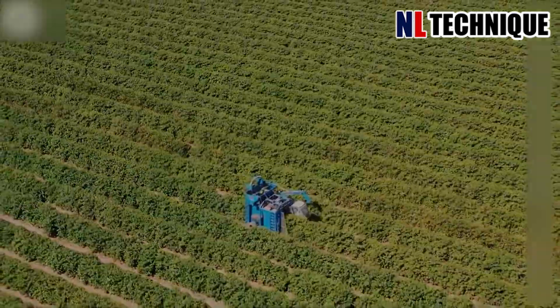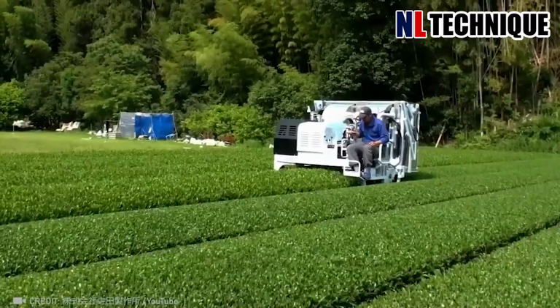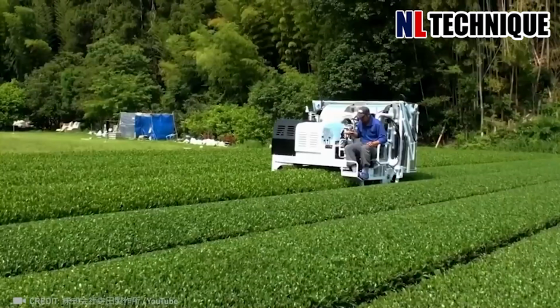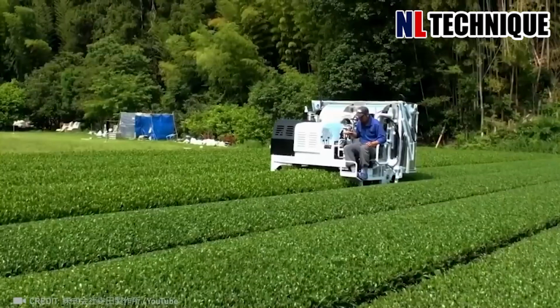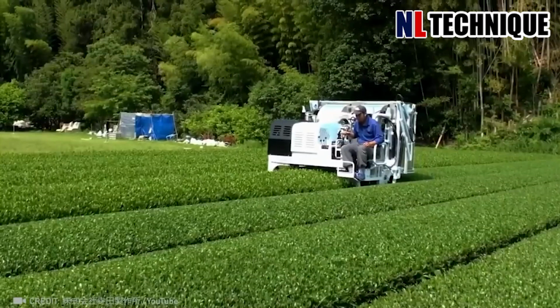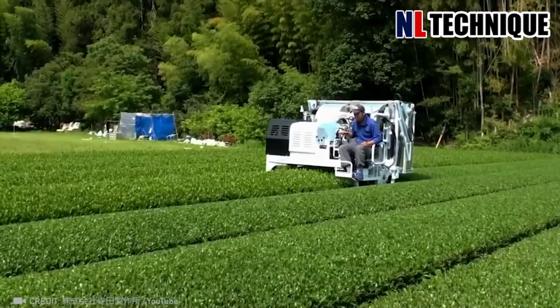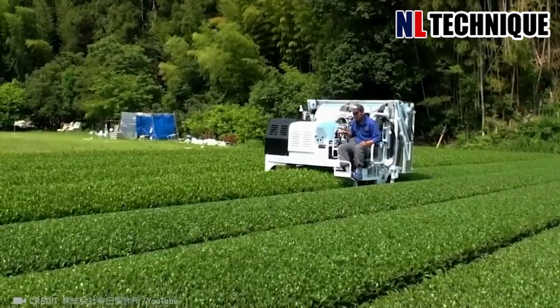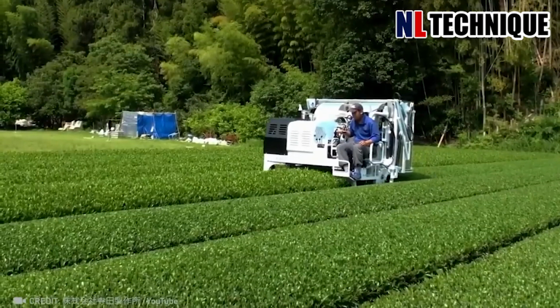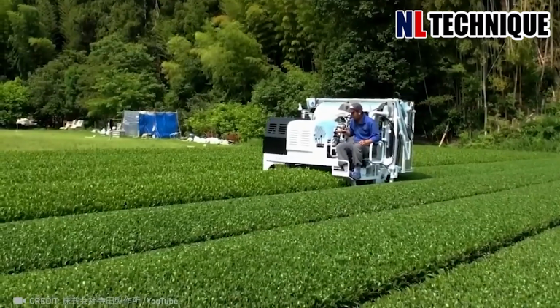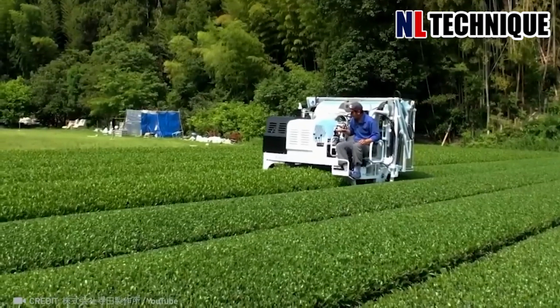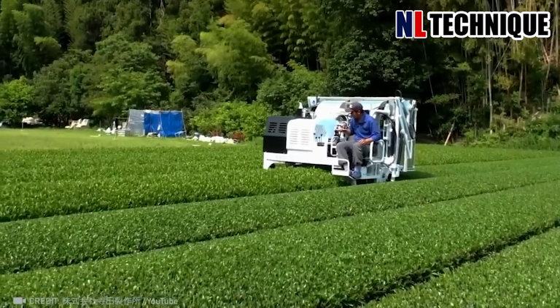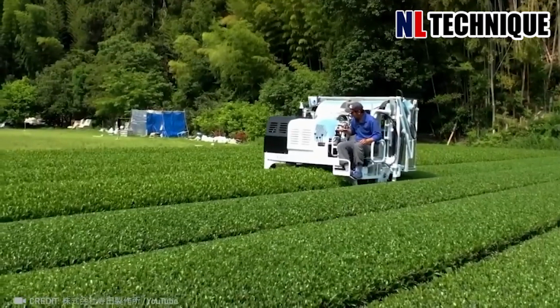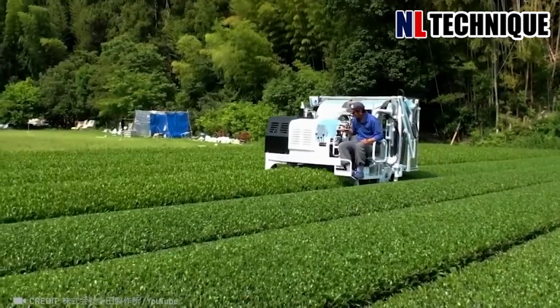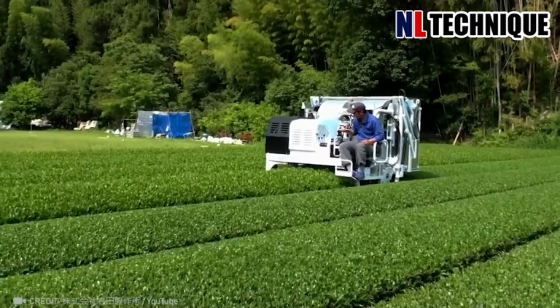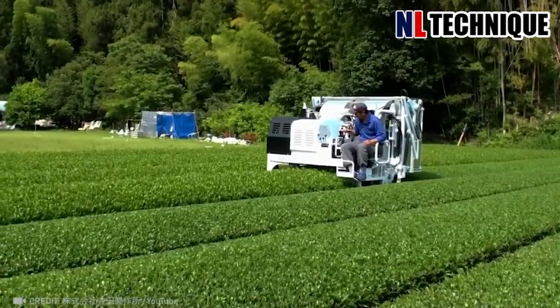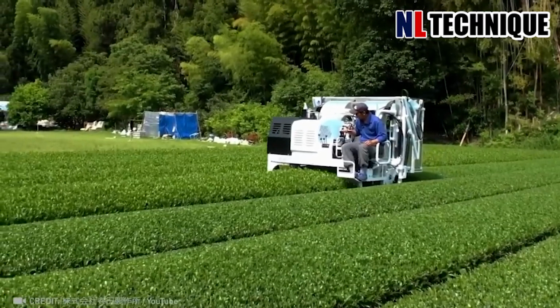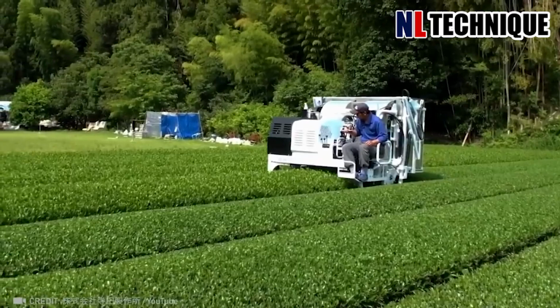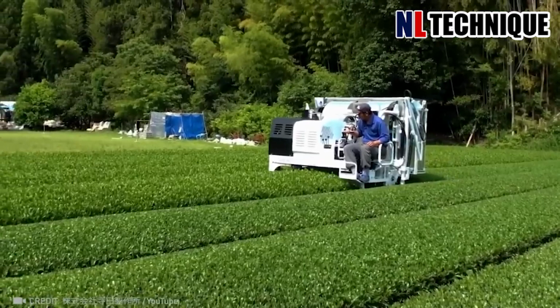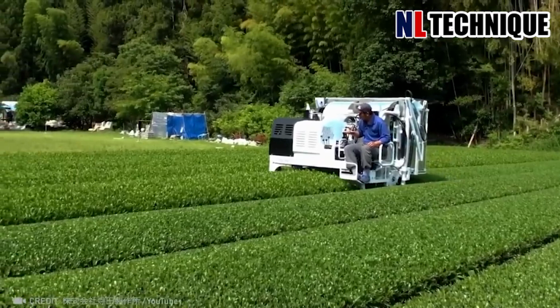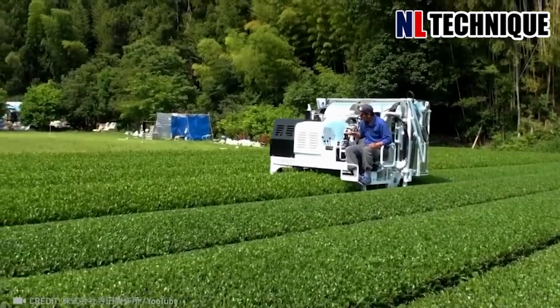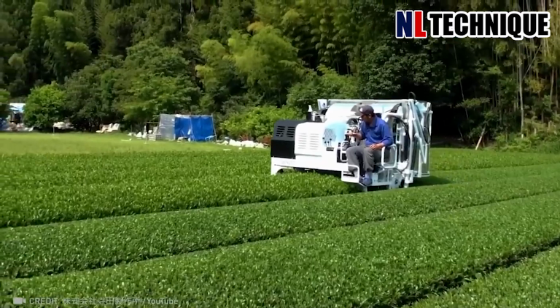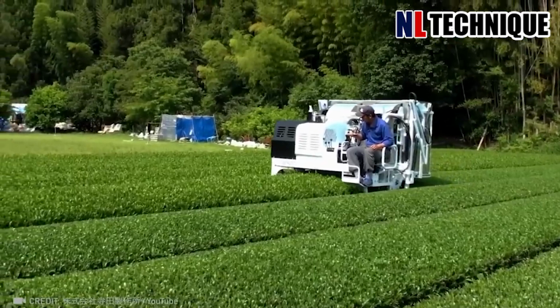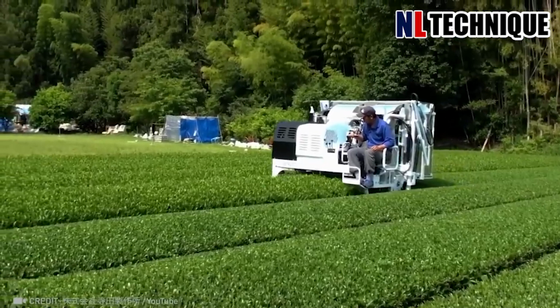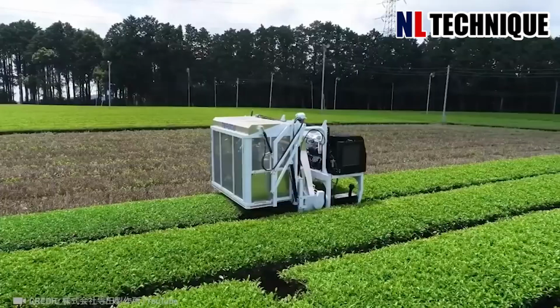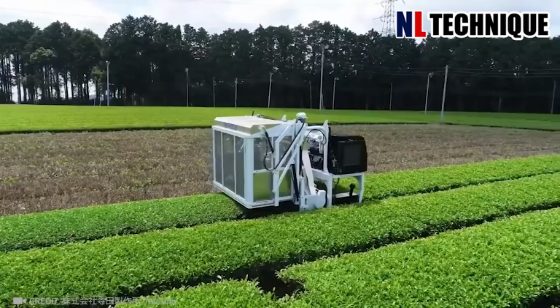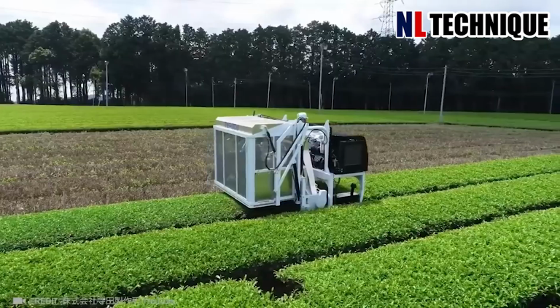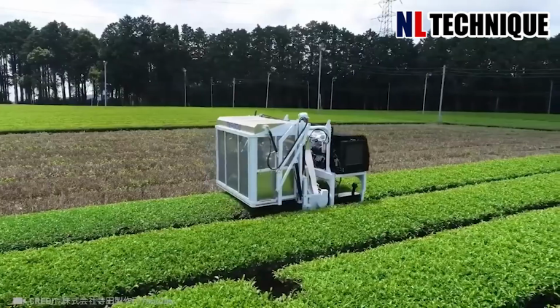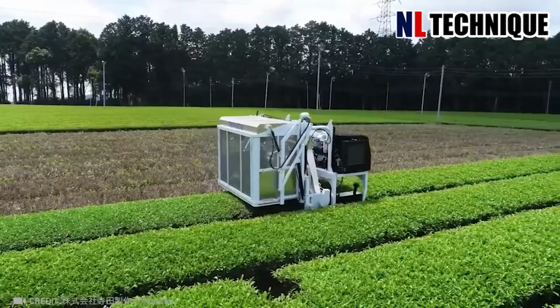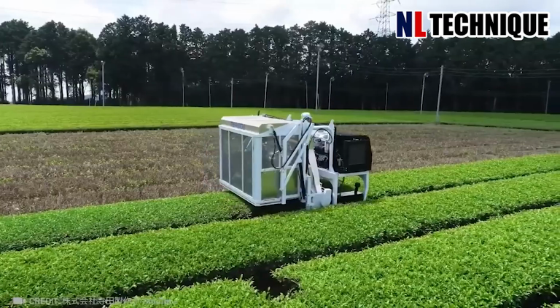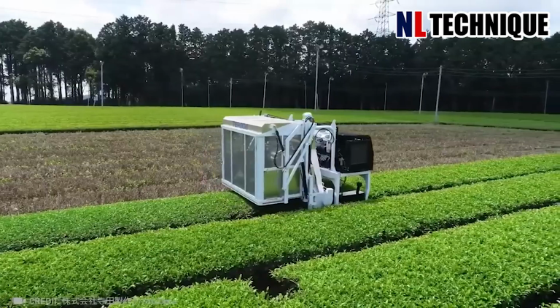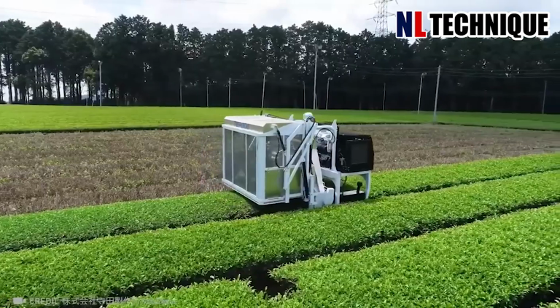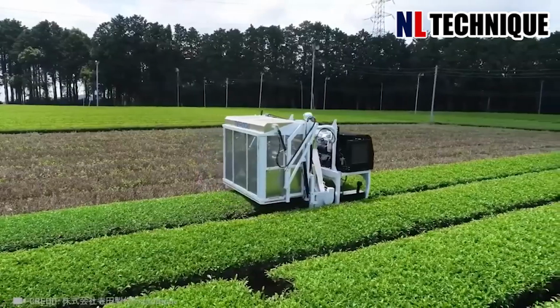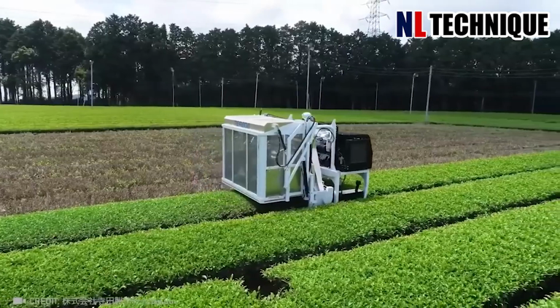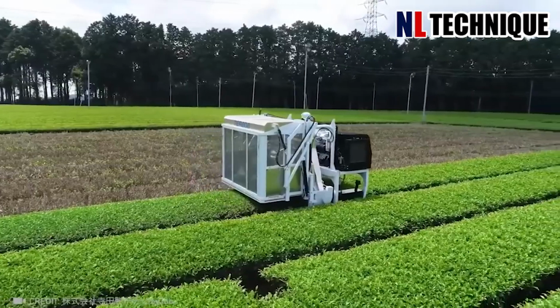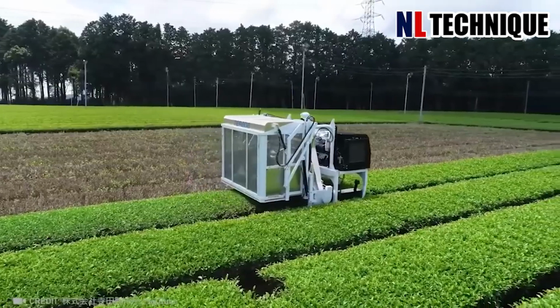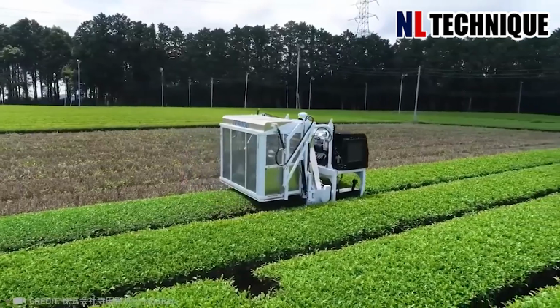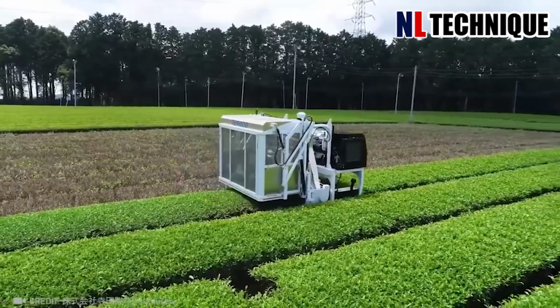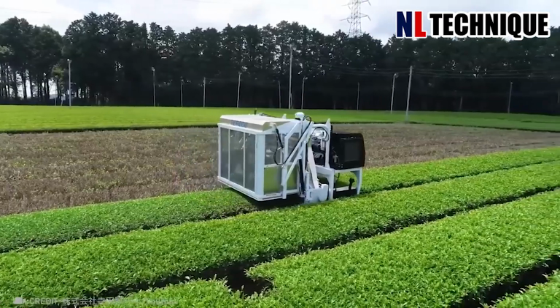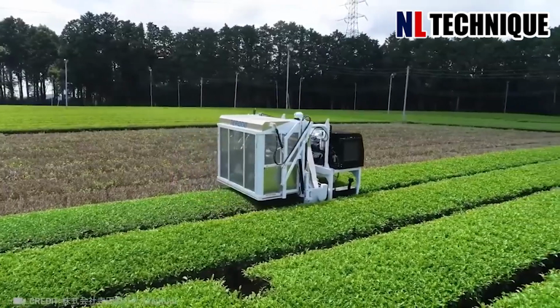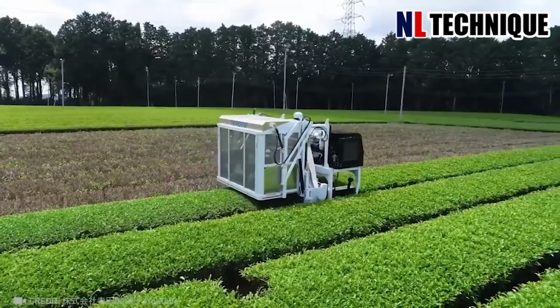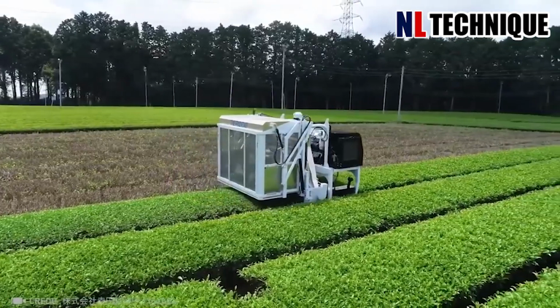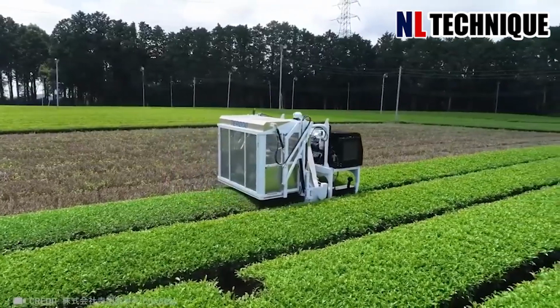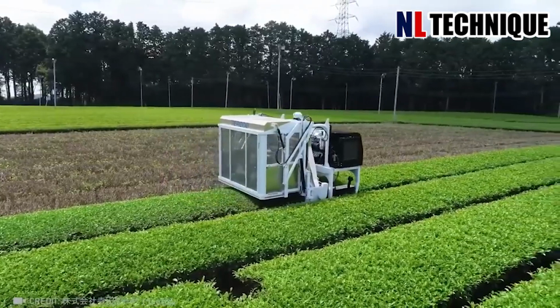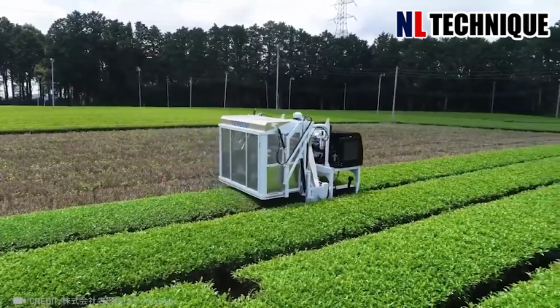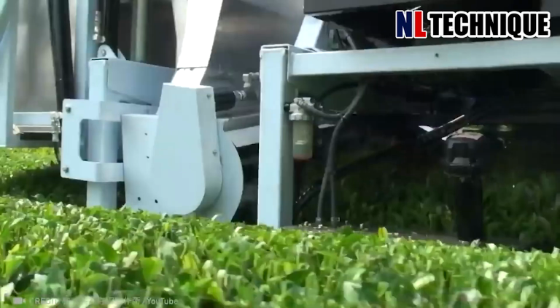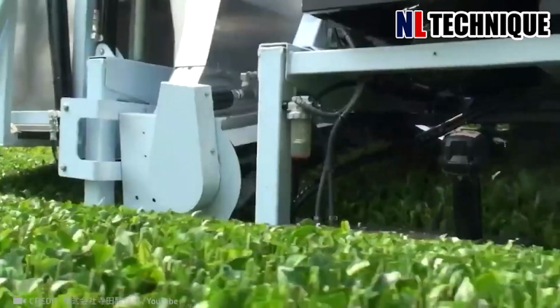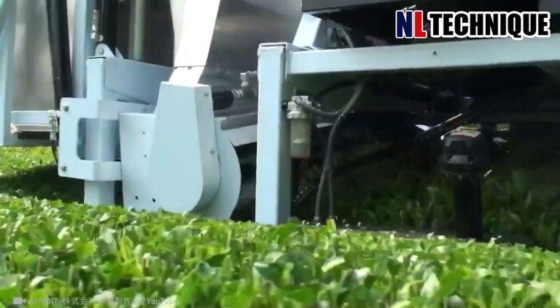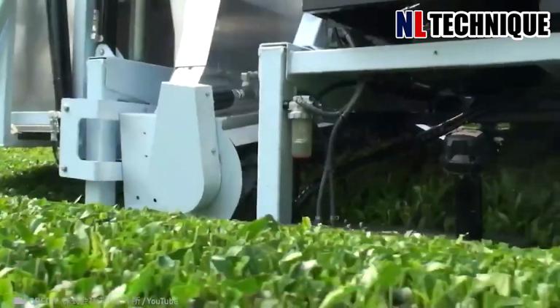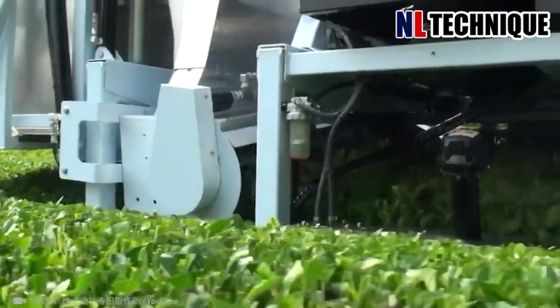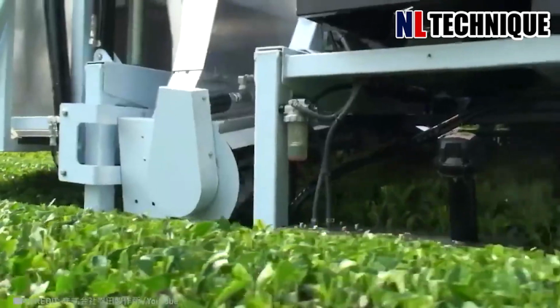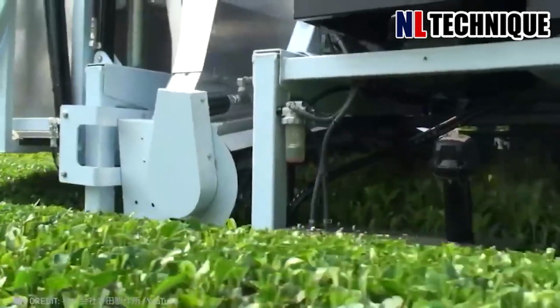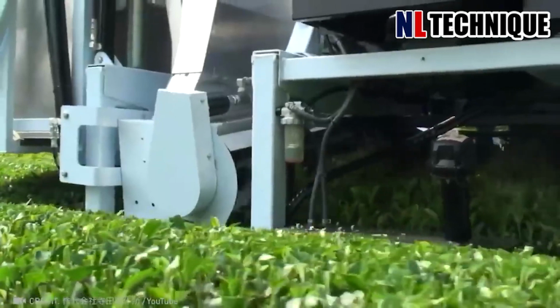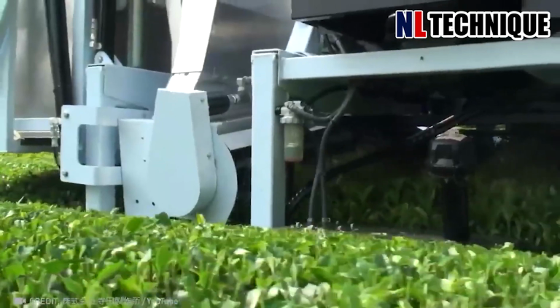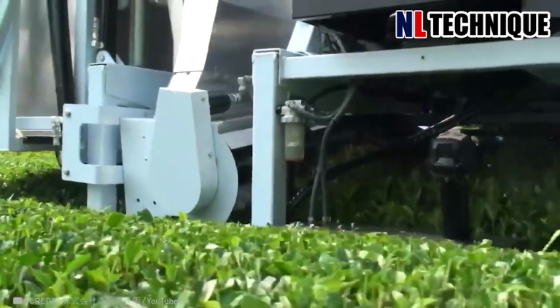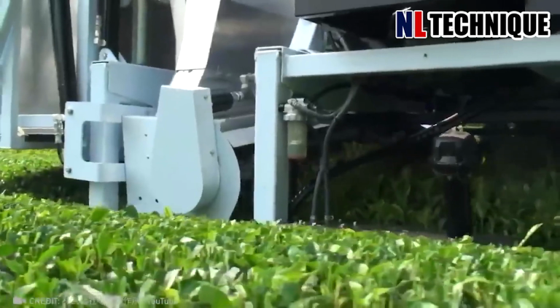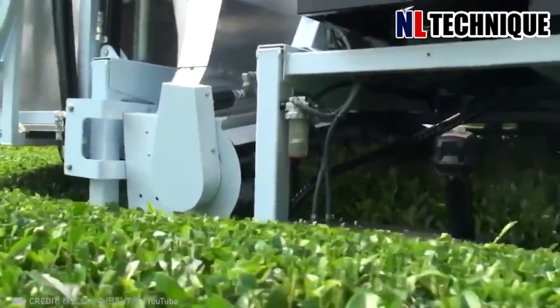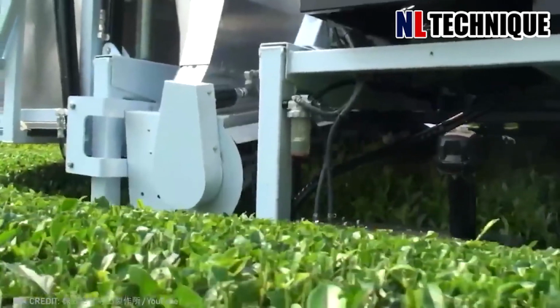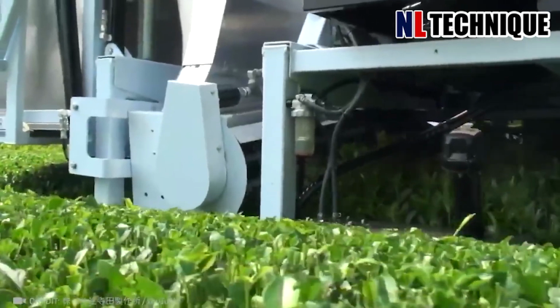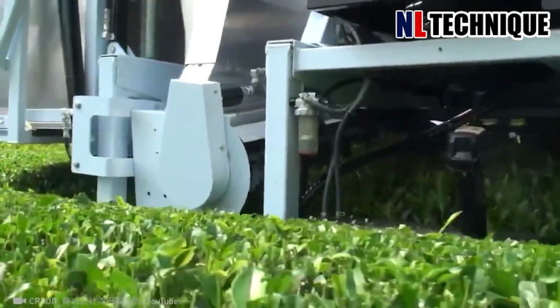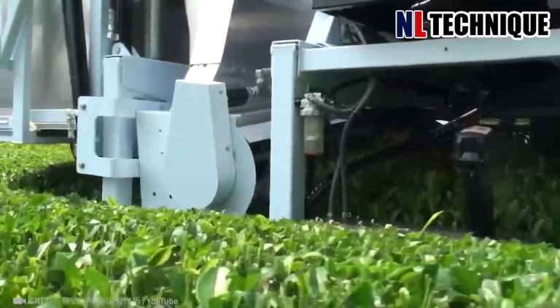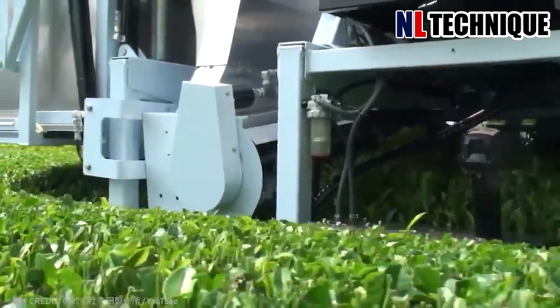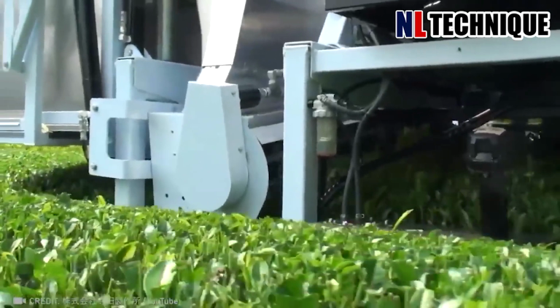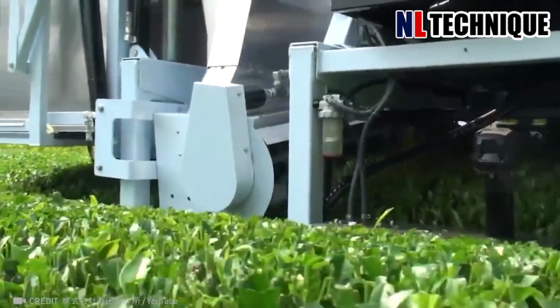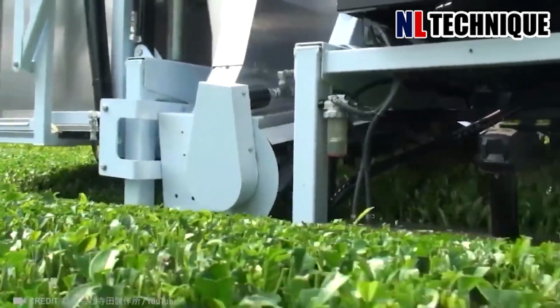This is another upgraded way to harvest tea. The worker is replaced by a robot with a container to pare the fresh tea leaves.